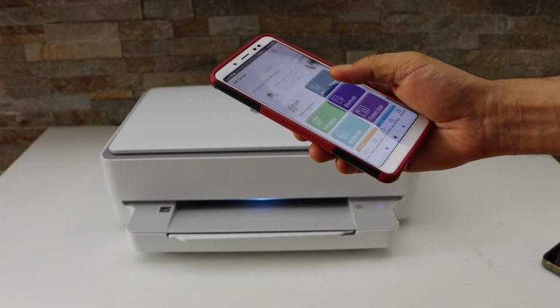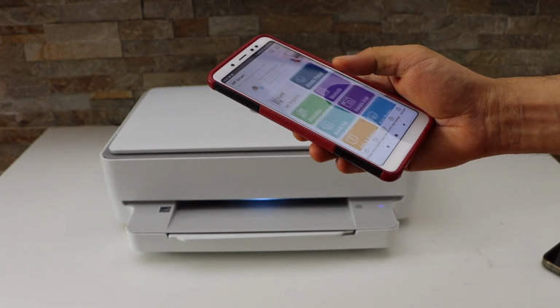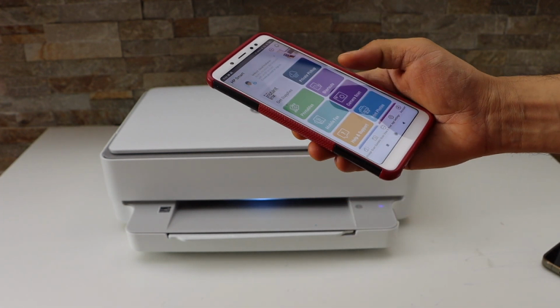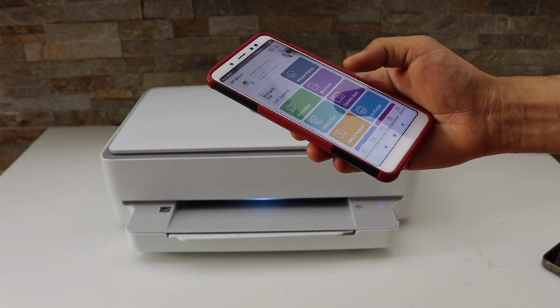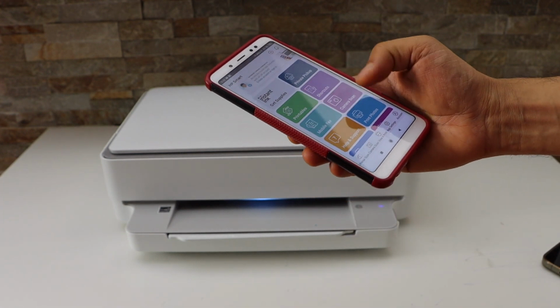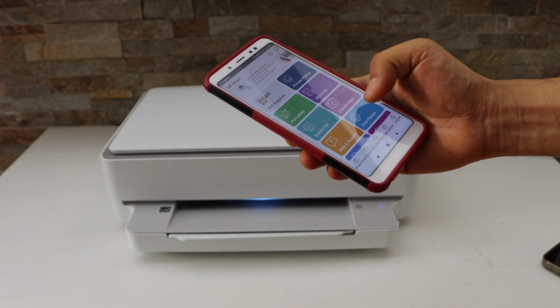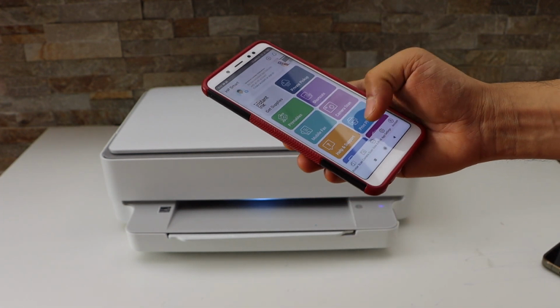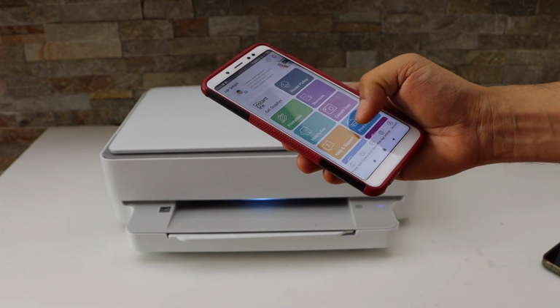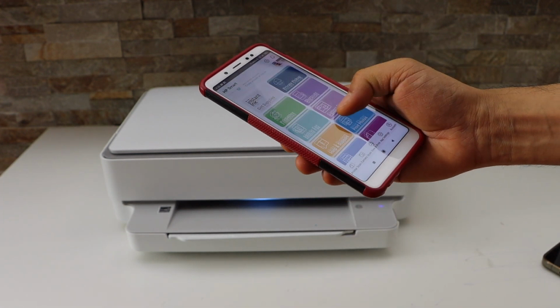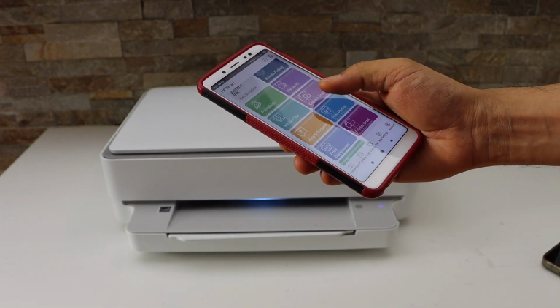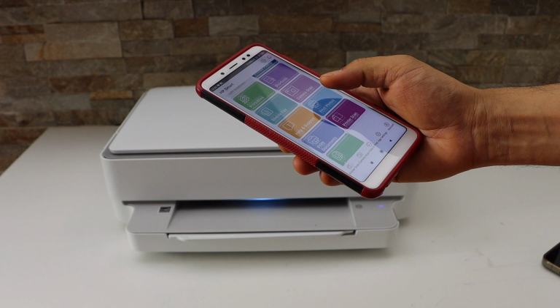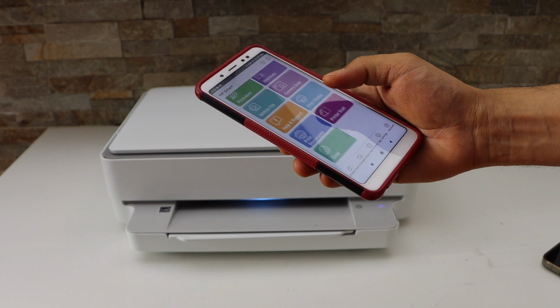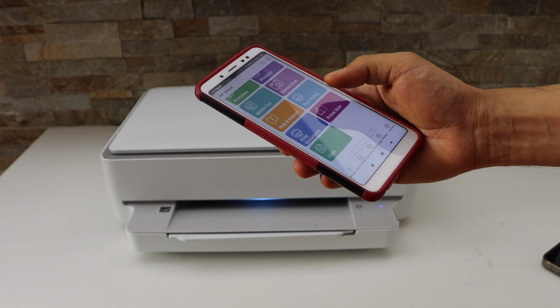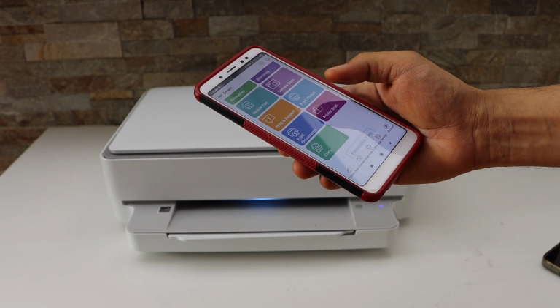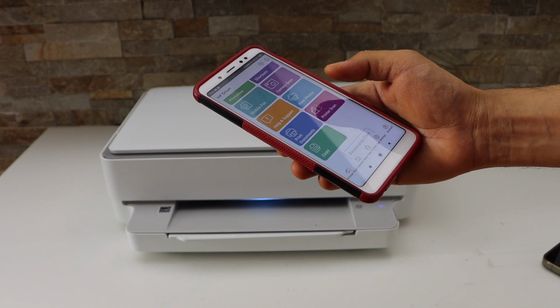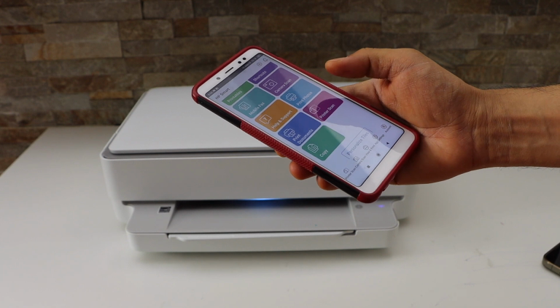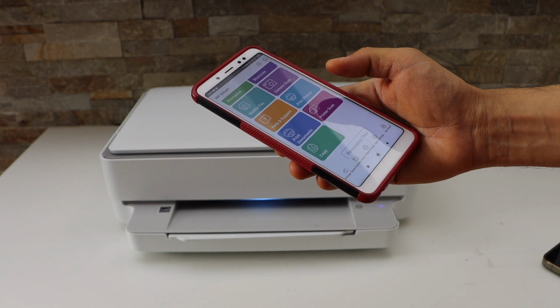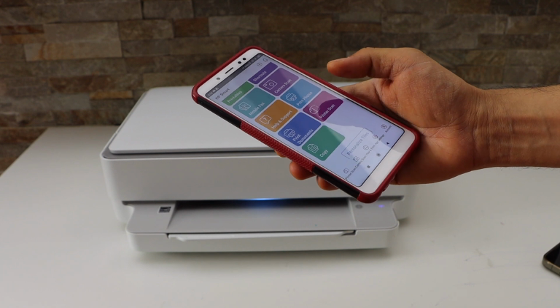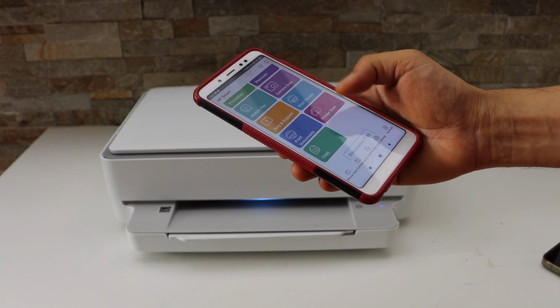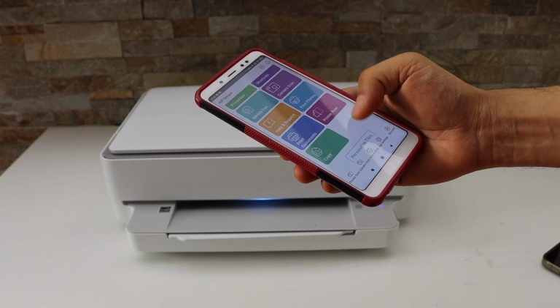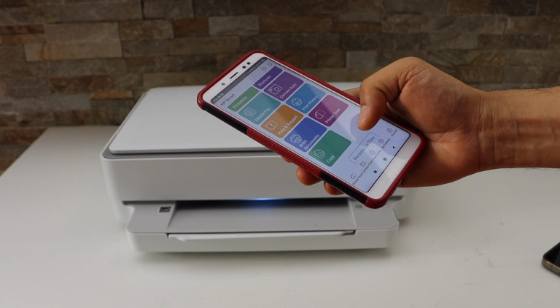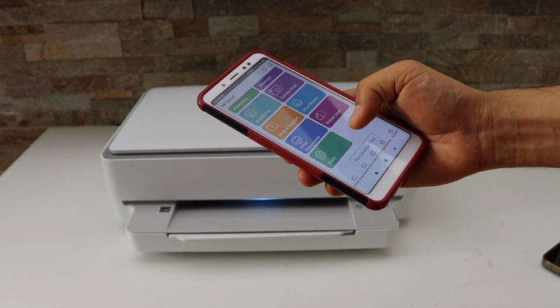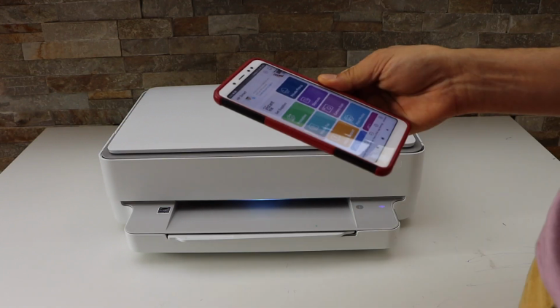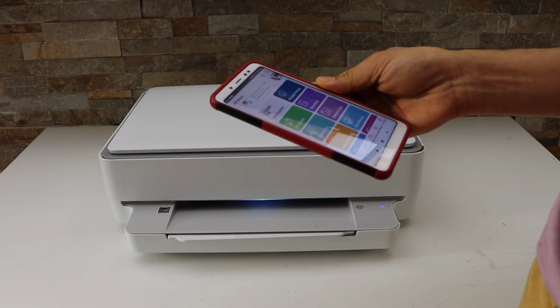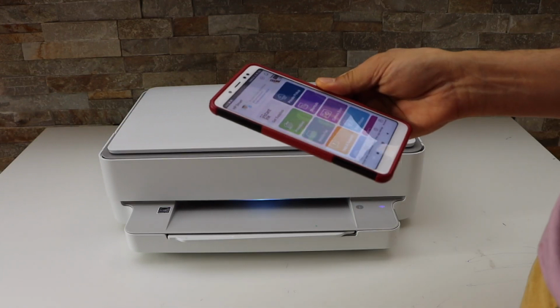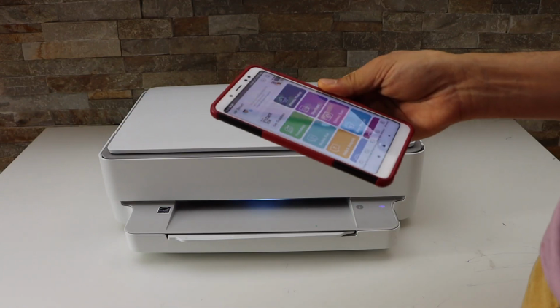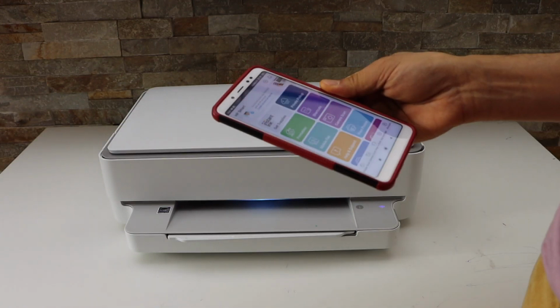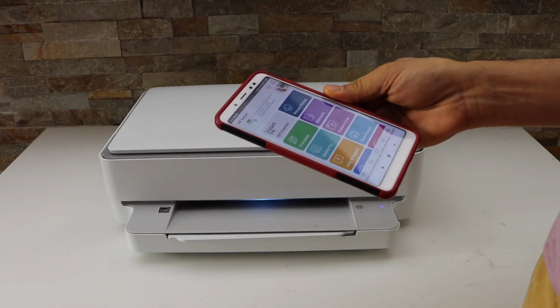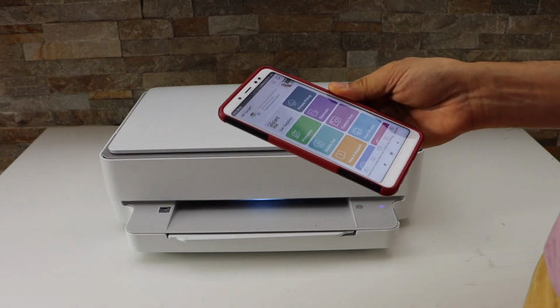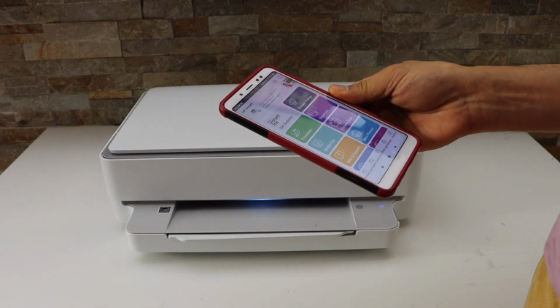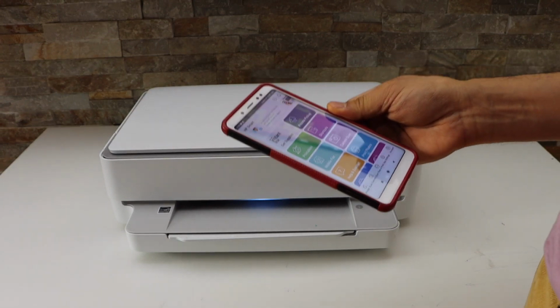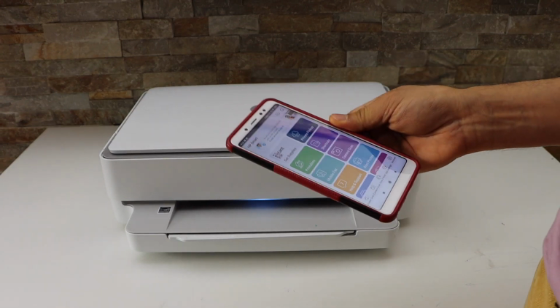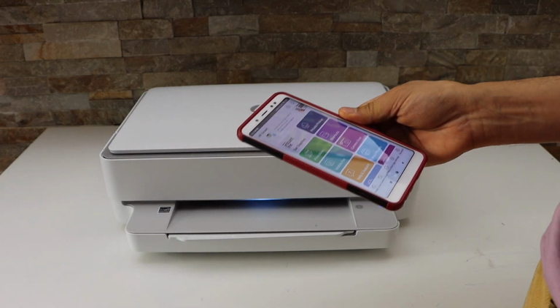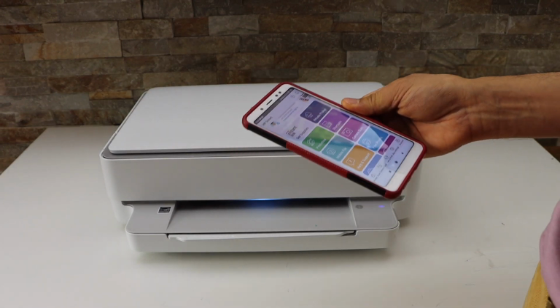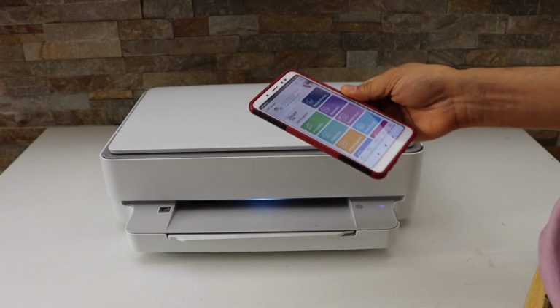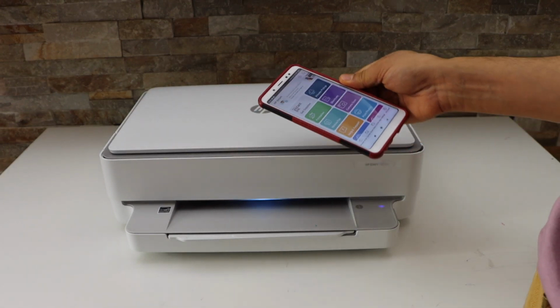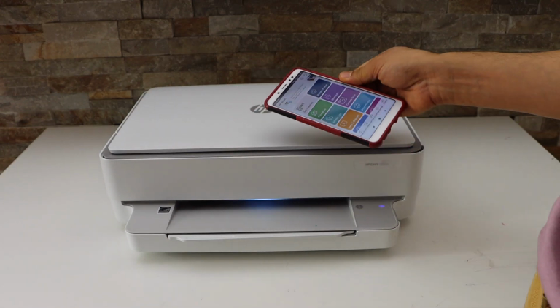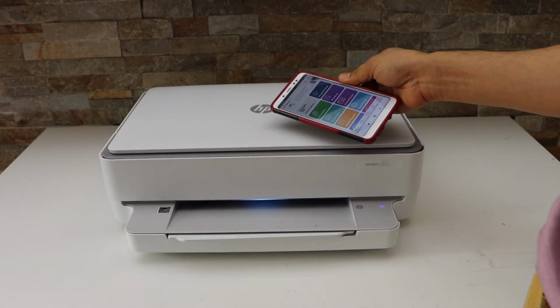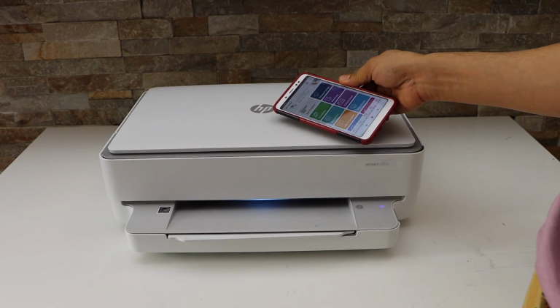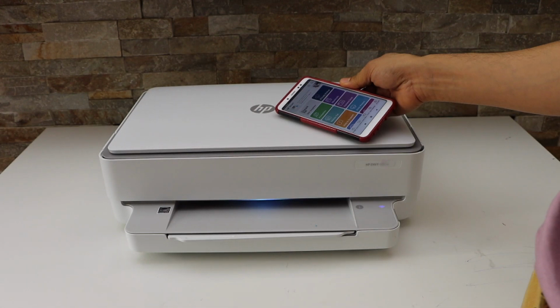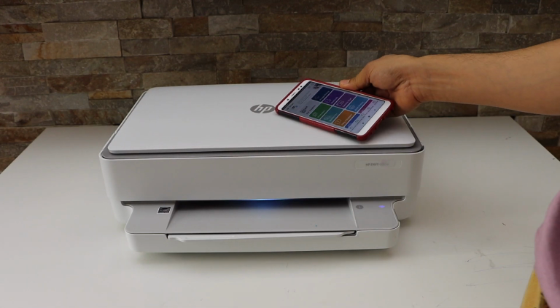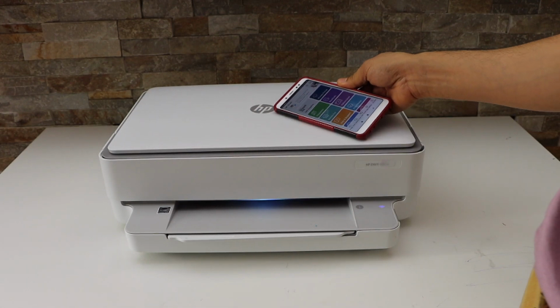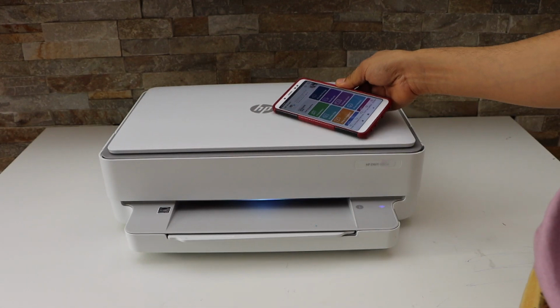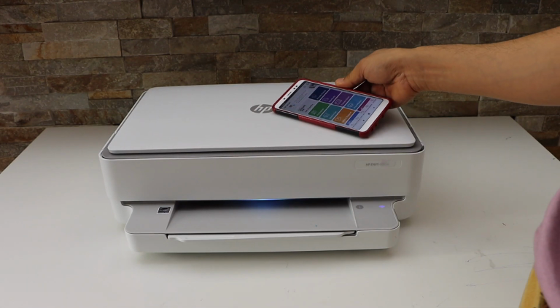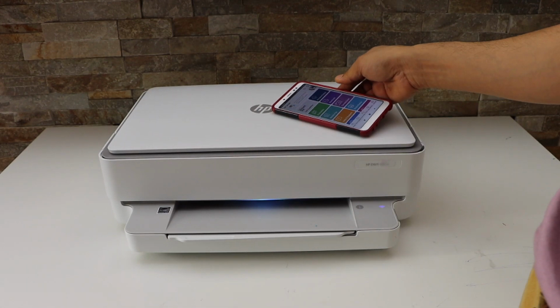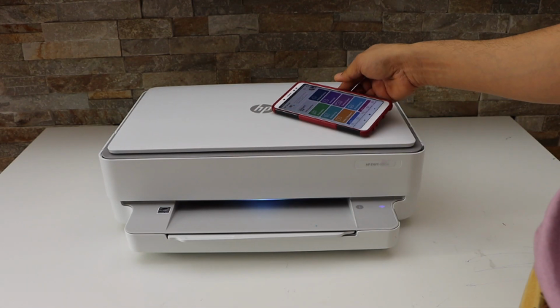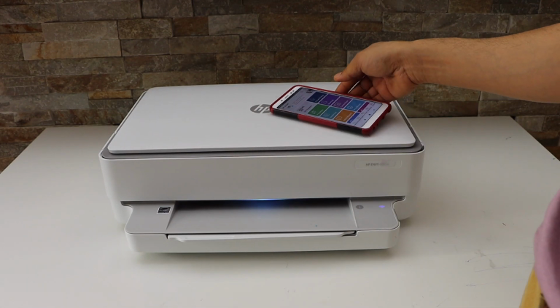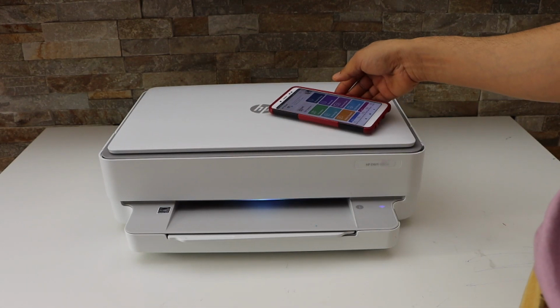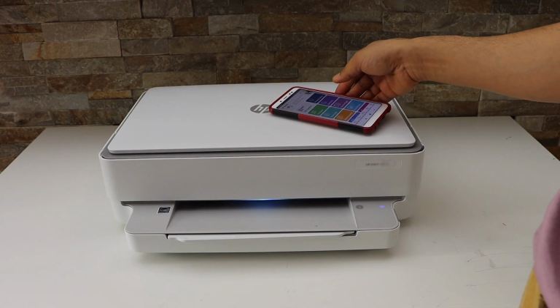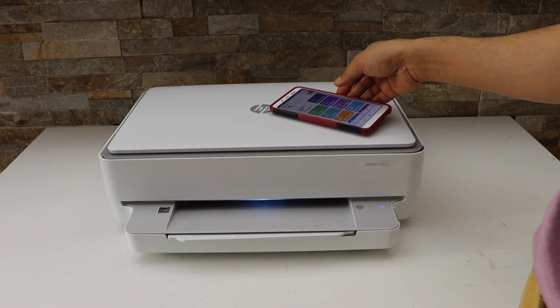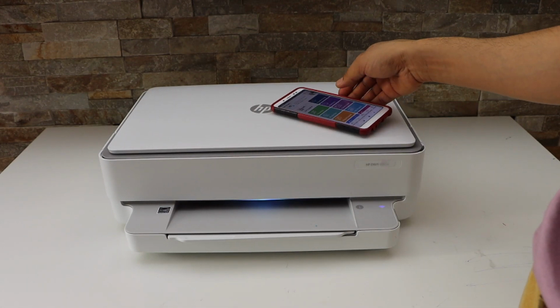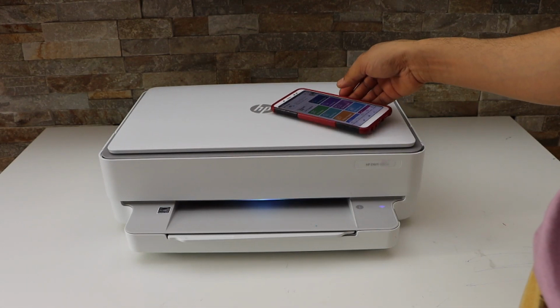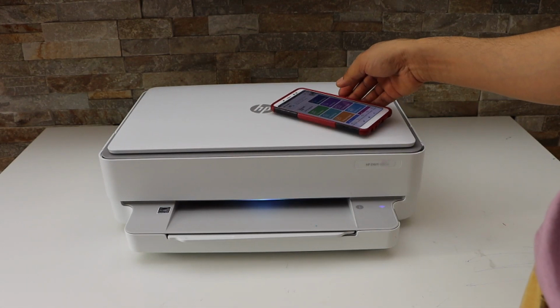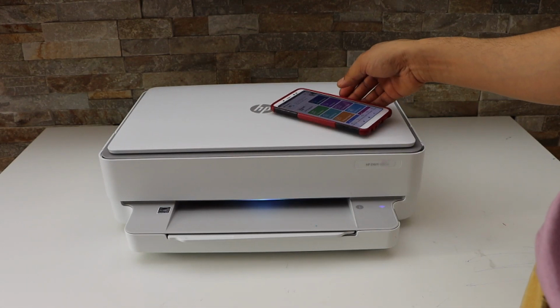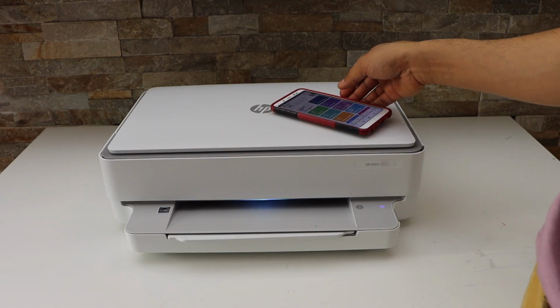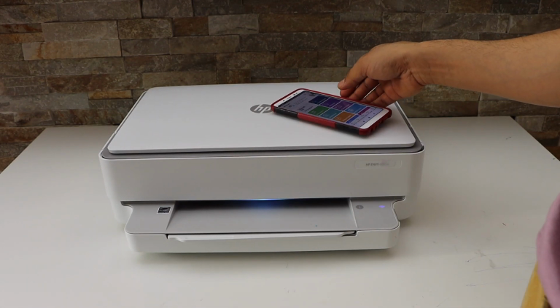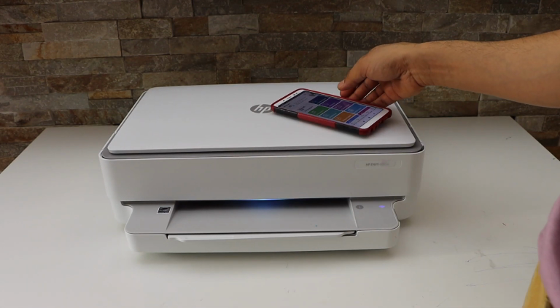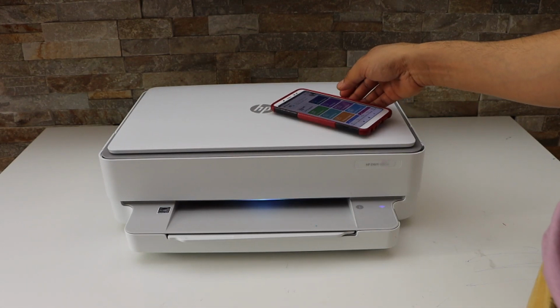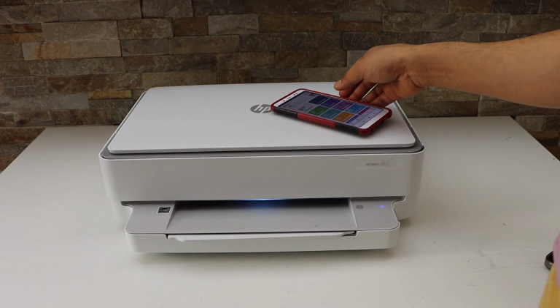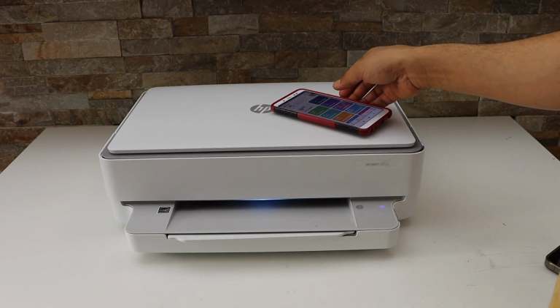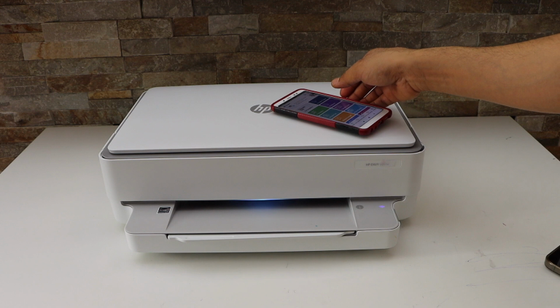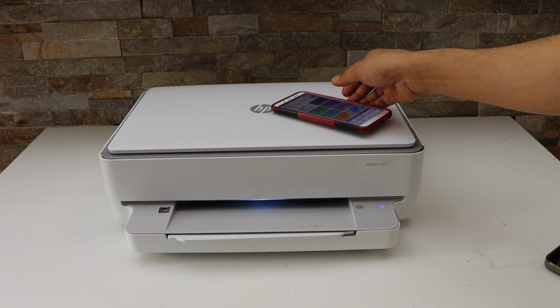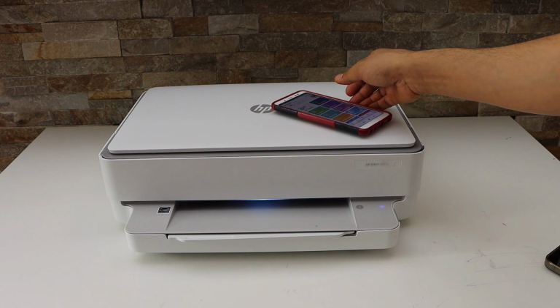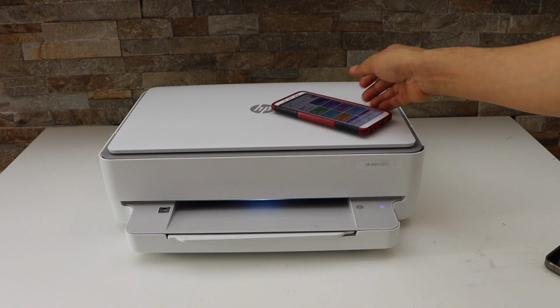Now we can see our printer series available on the screen and we can start using it for wireless printing and scanning. This is how we do the complete Wi-Fi setup of this printer. Thanks for watching.